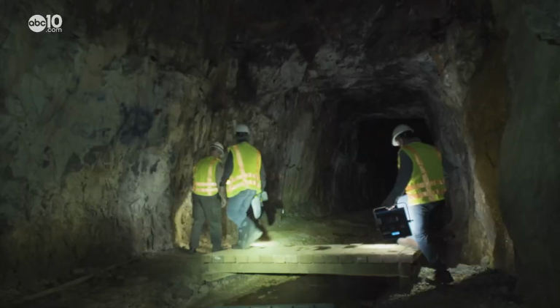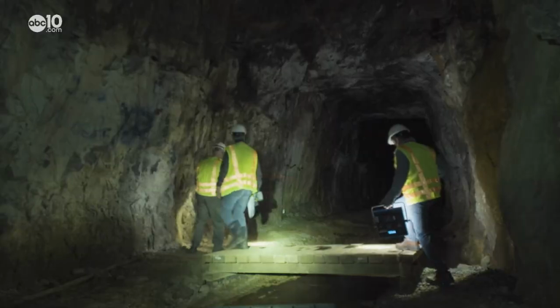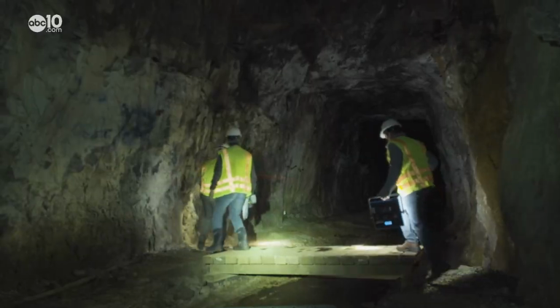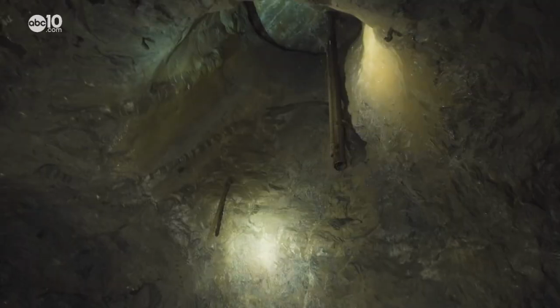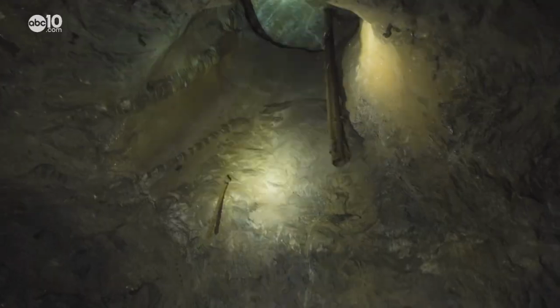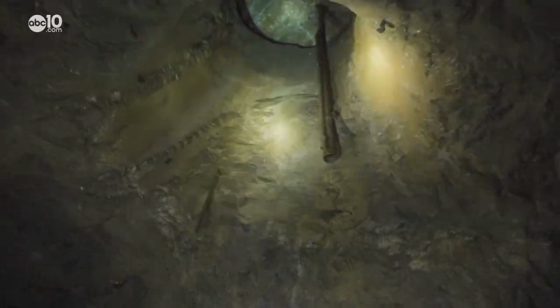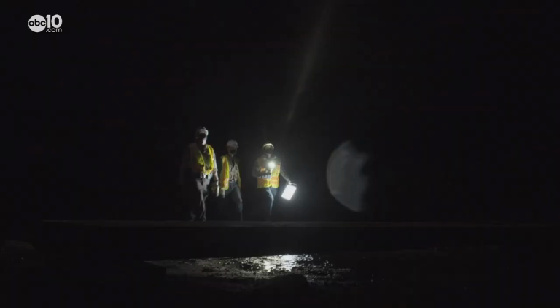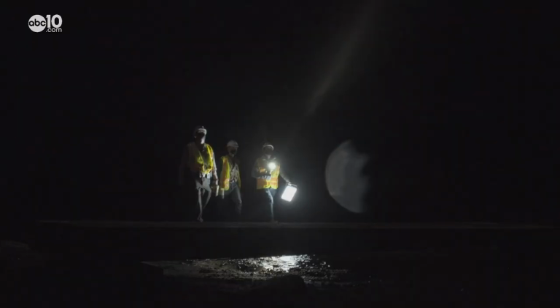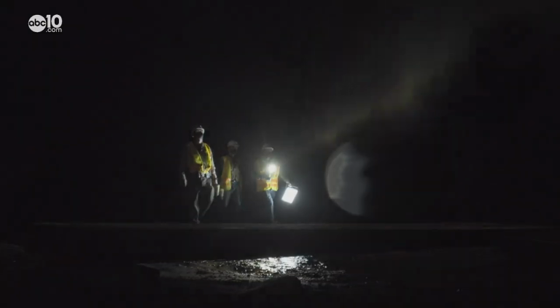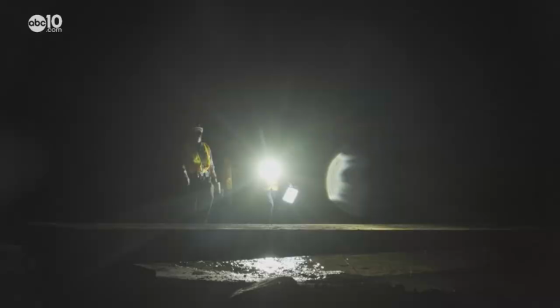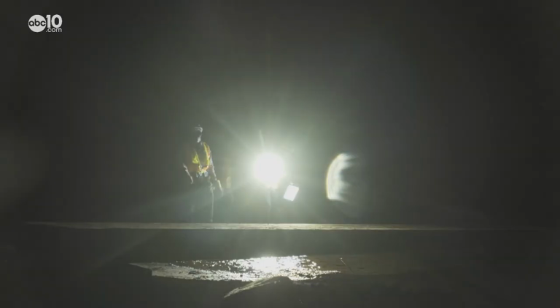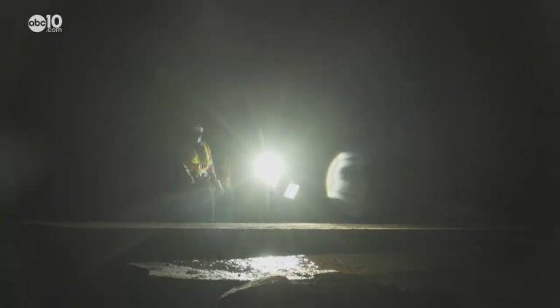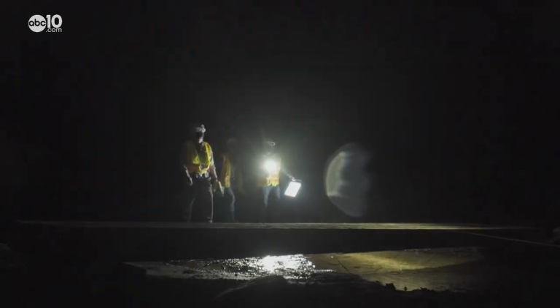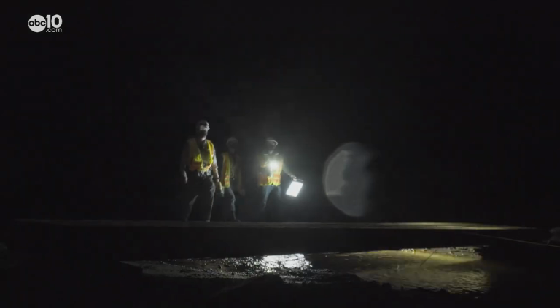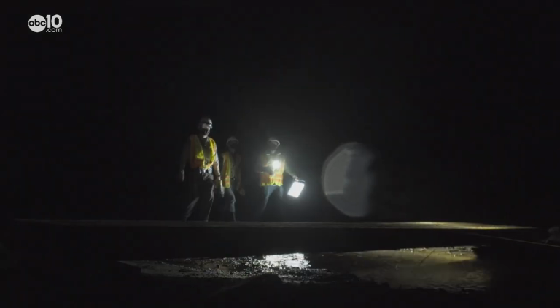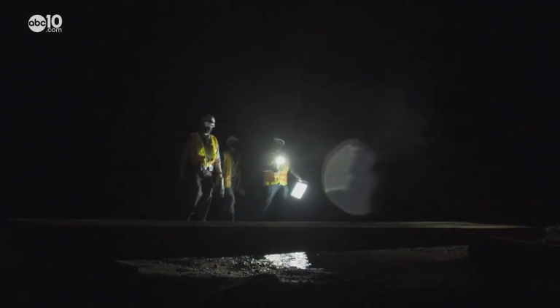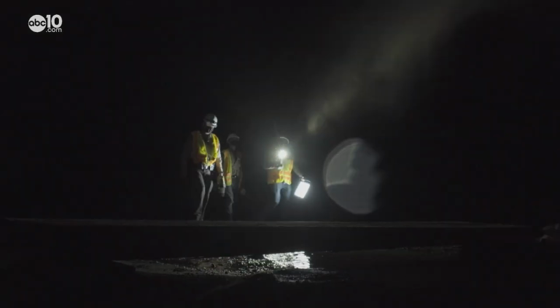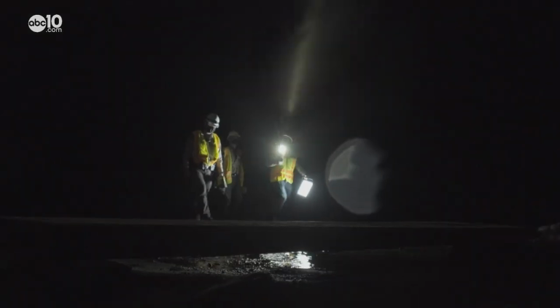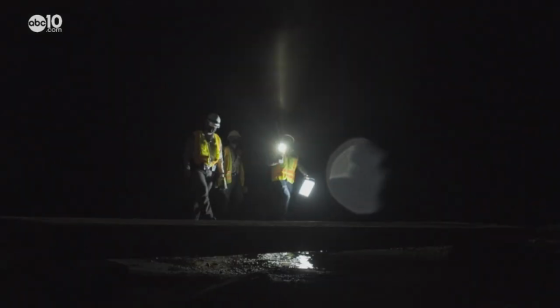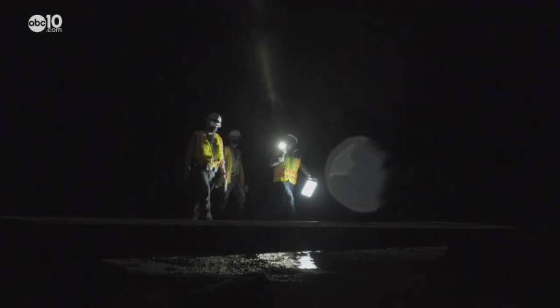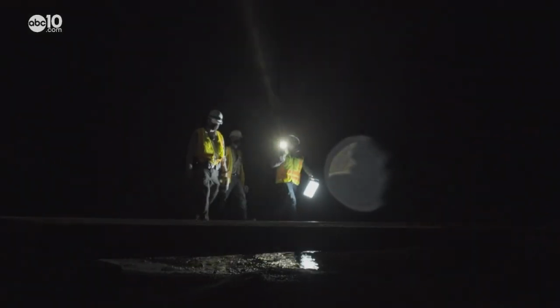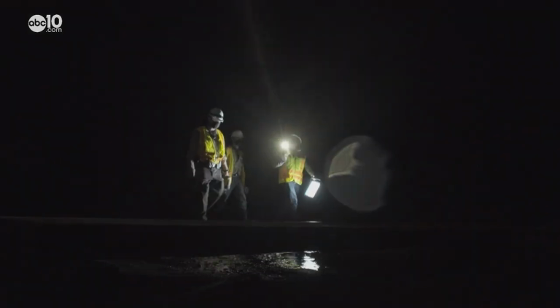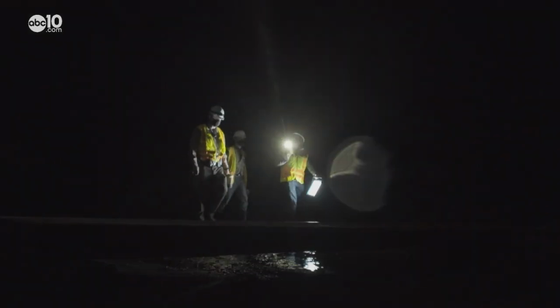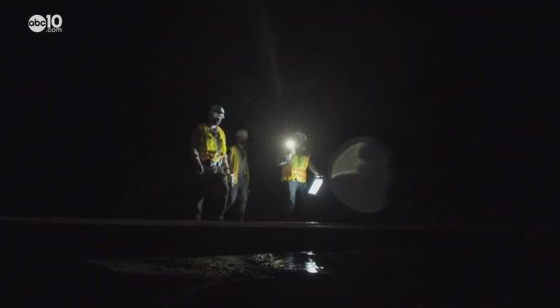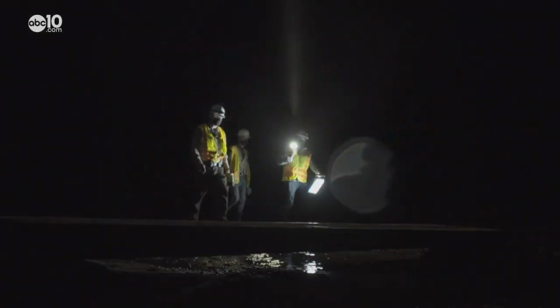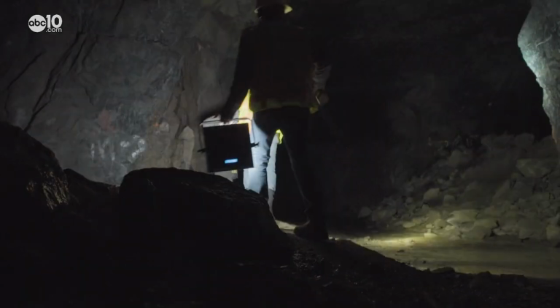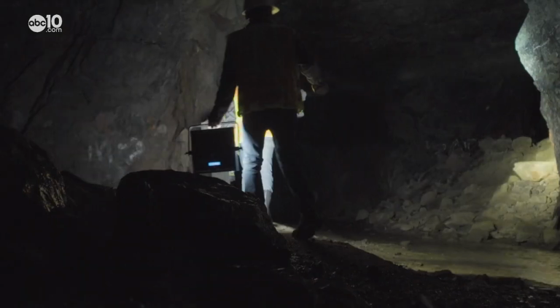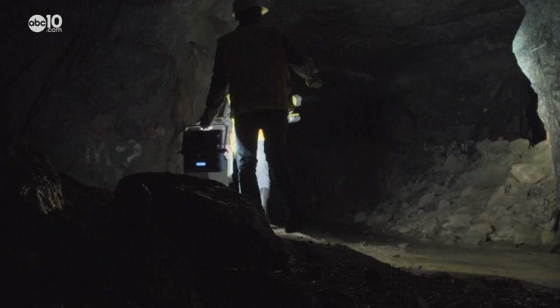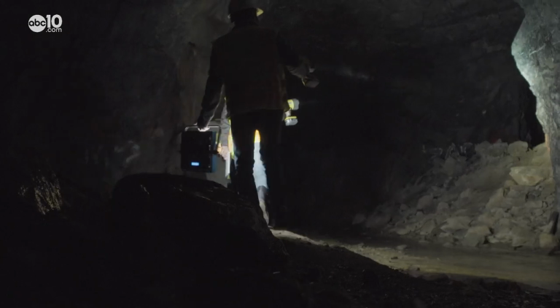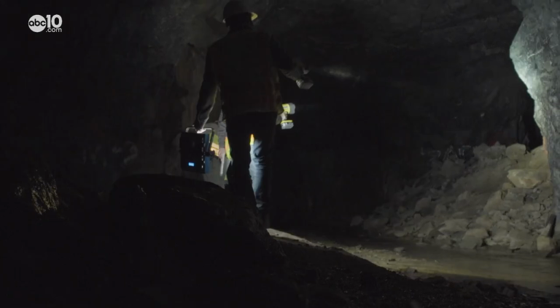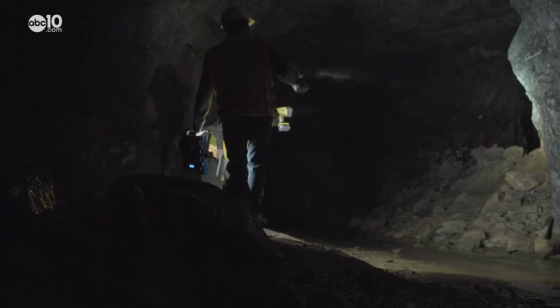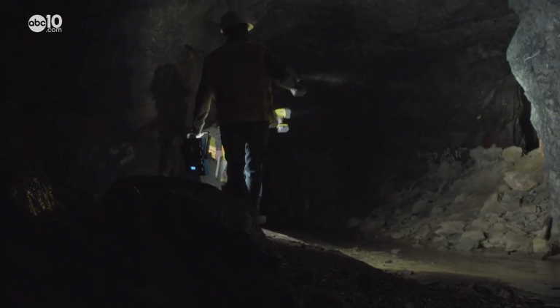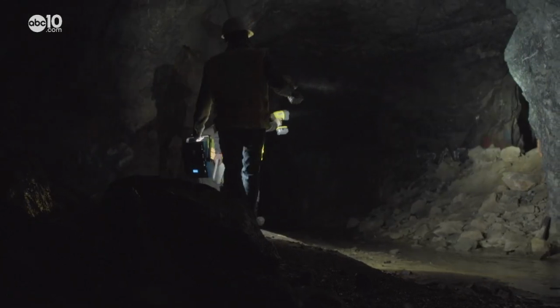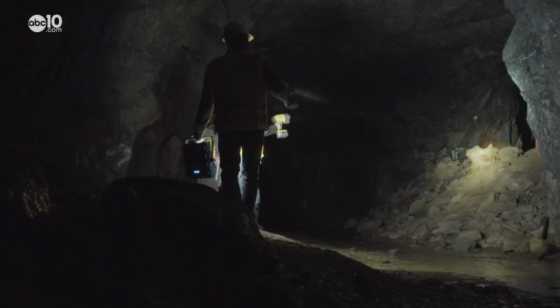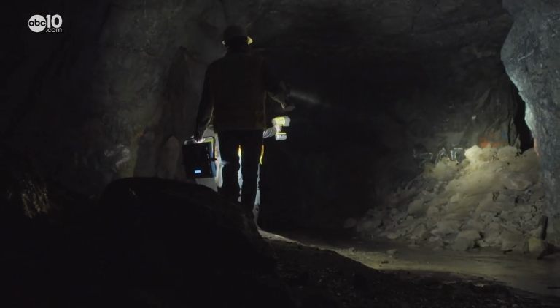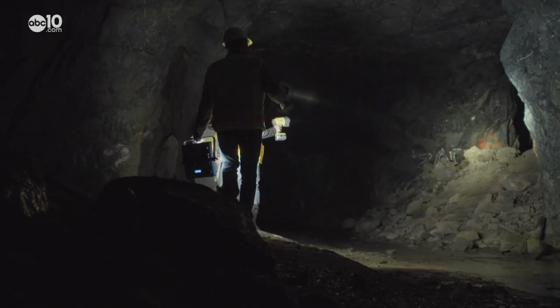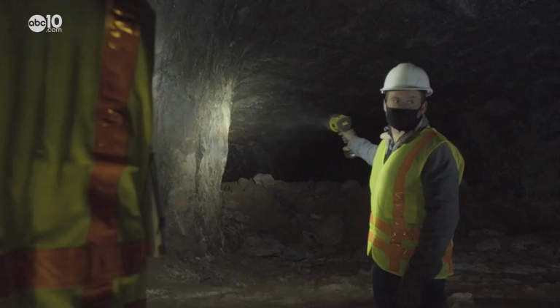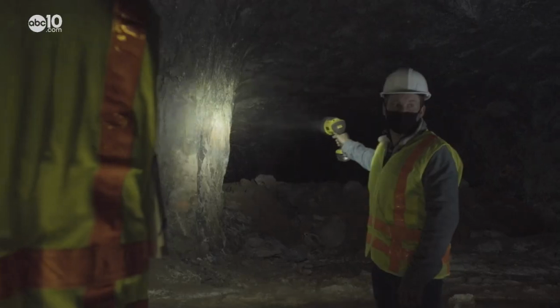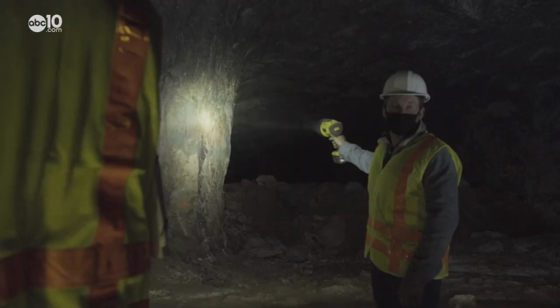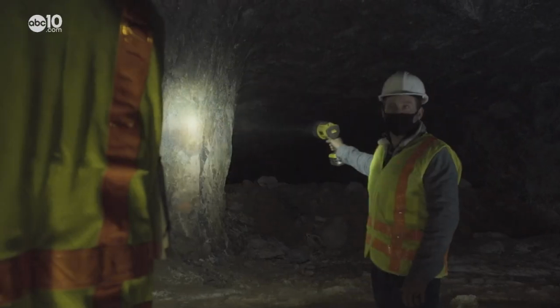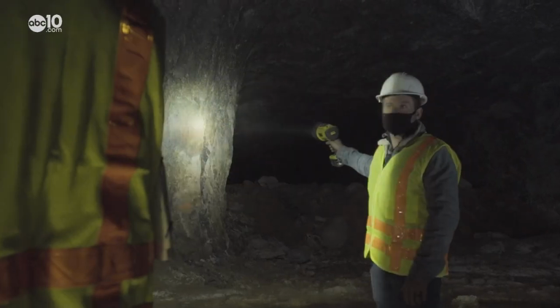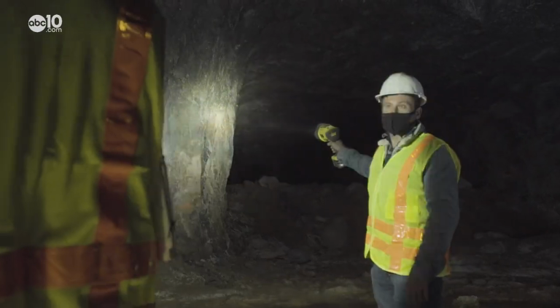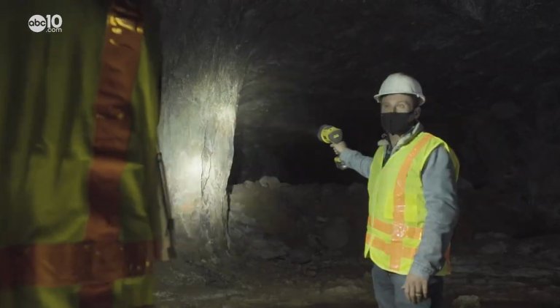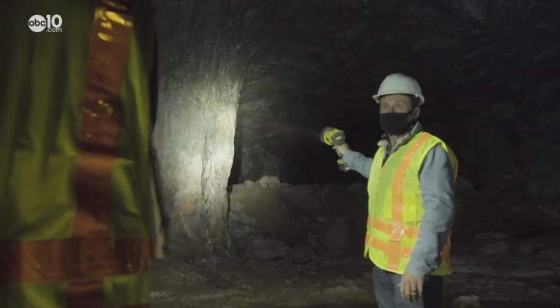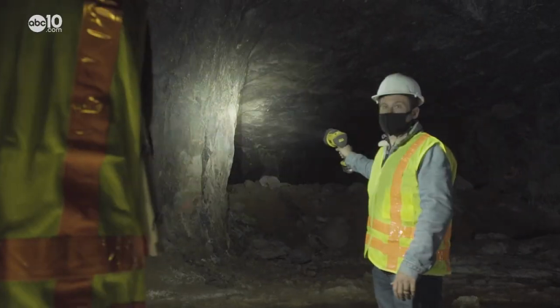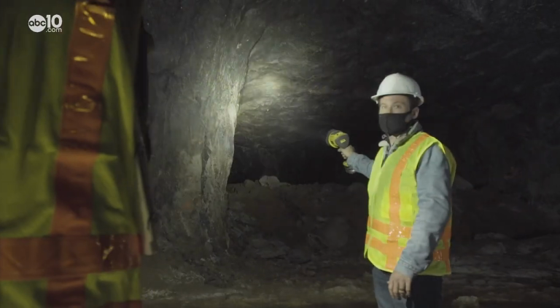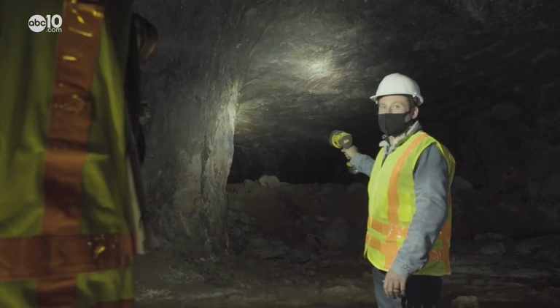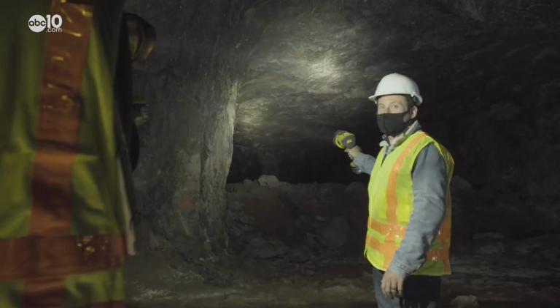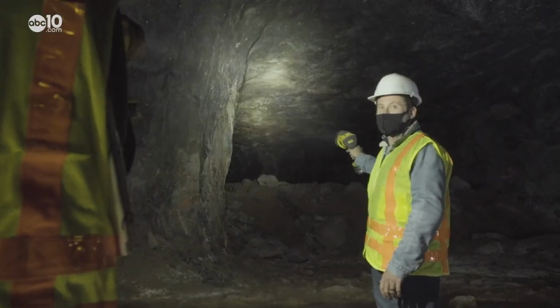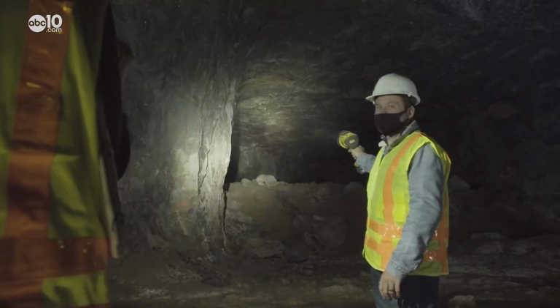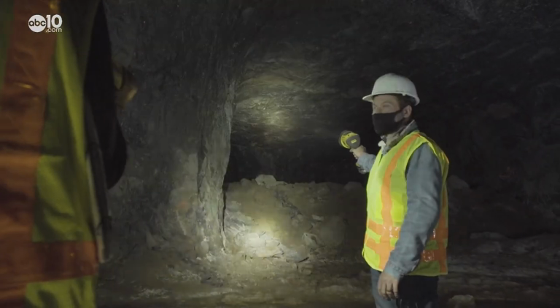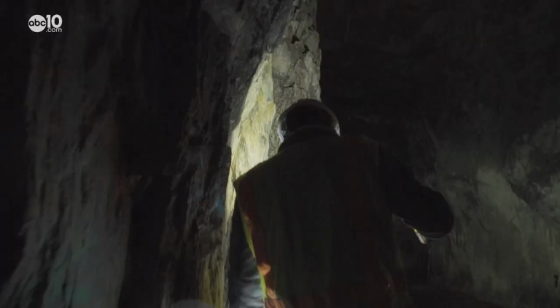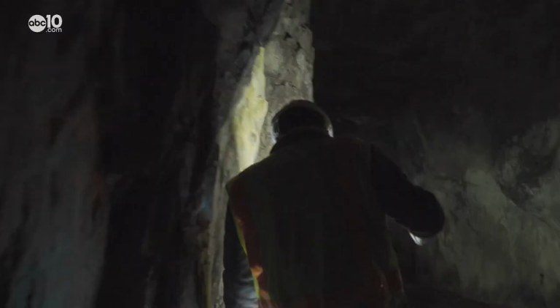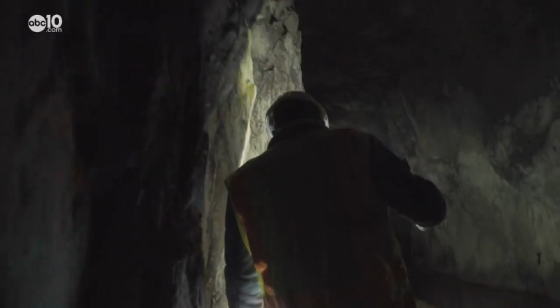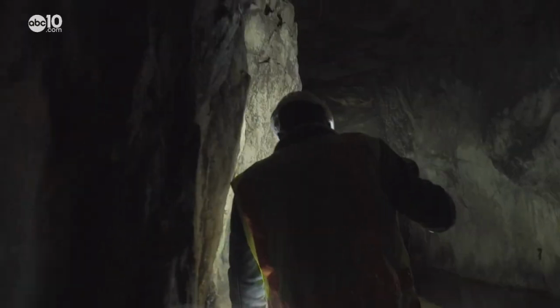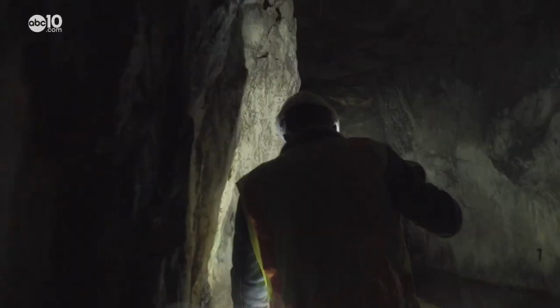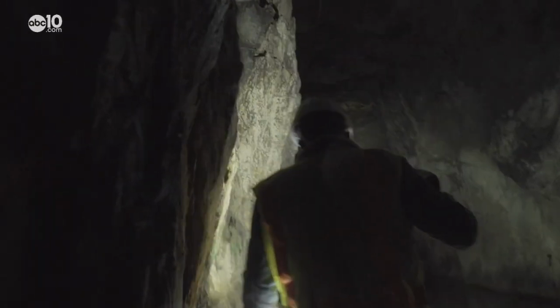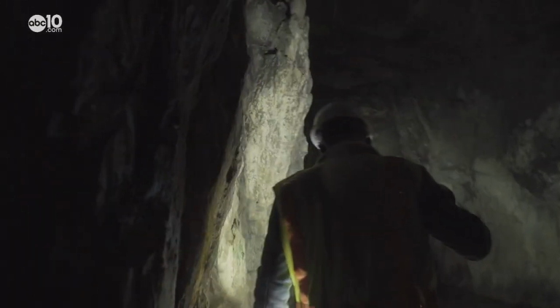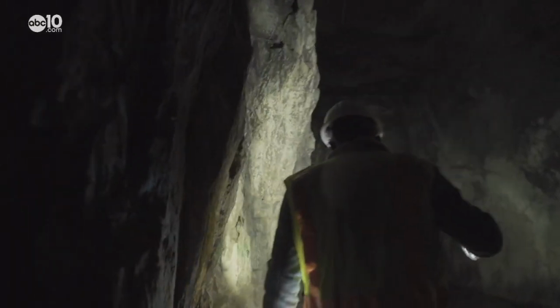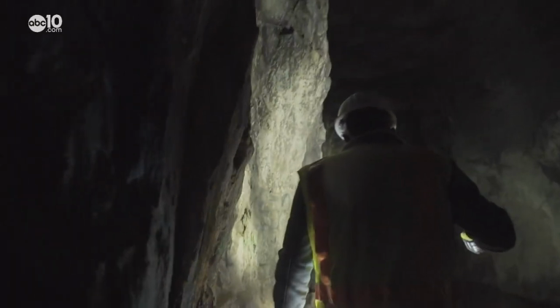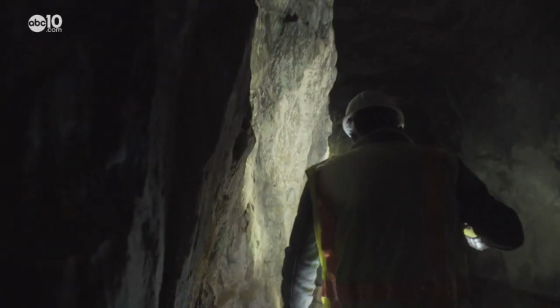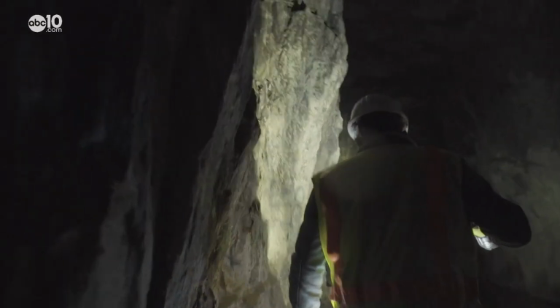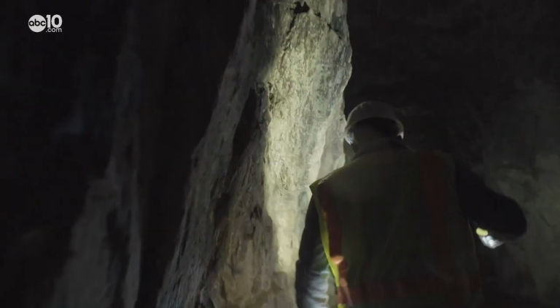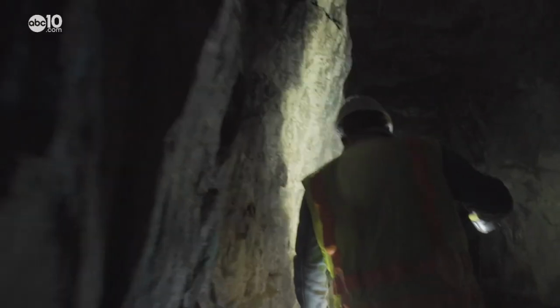It's dangerous inside the mine. Behind the thick steel gates is a maze of flooded tunnels, dark caverns, and steep drop-offs.